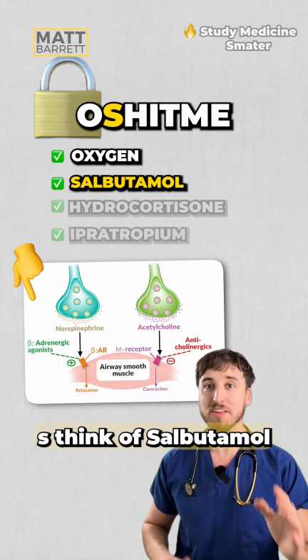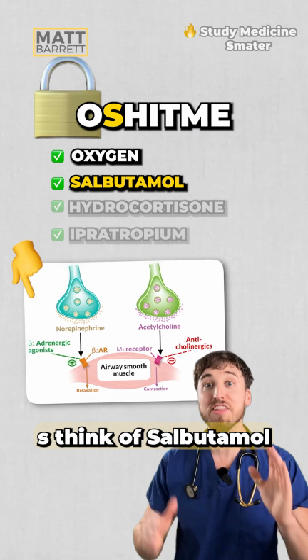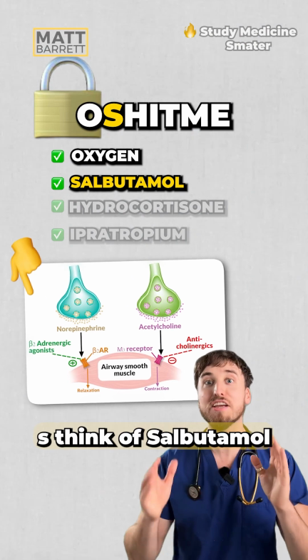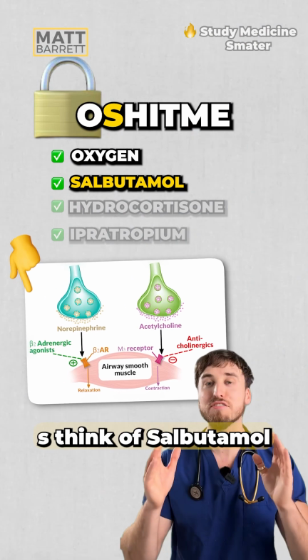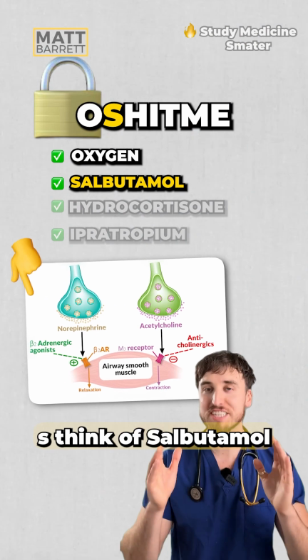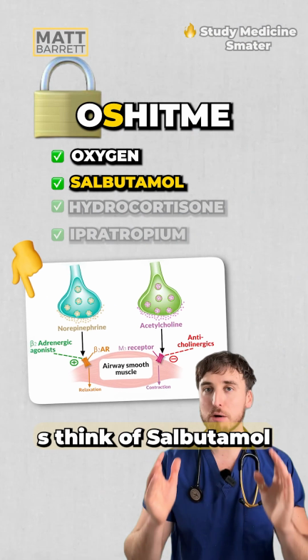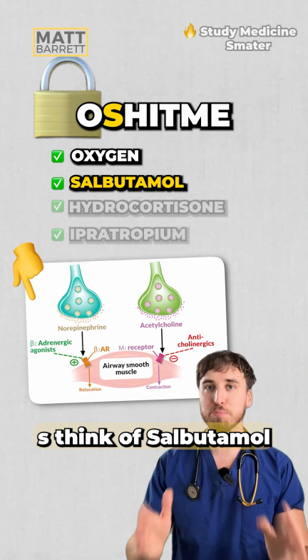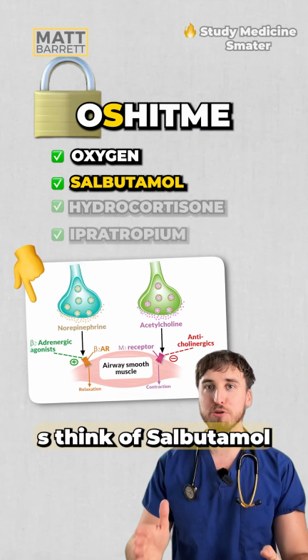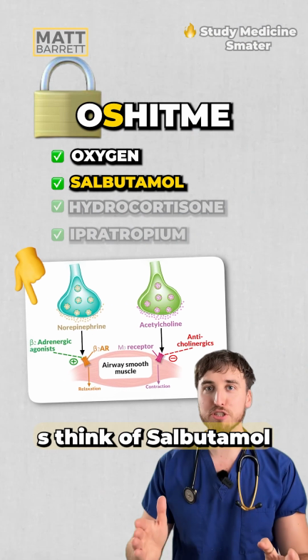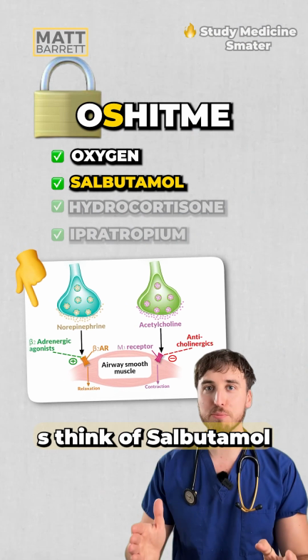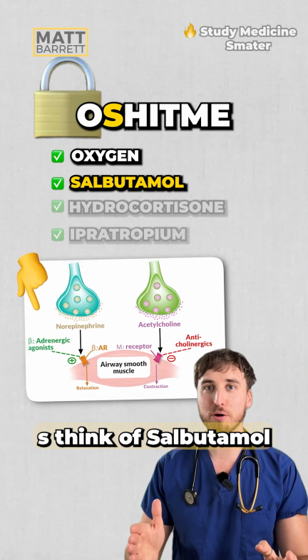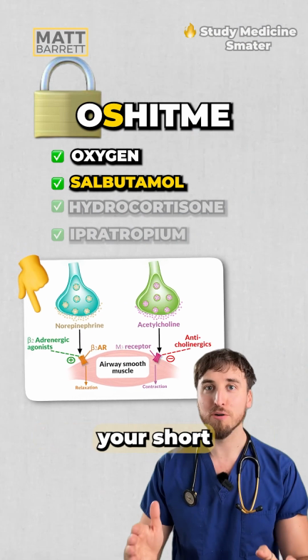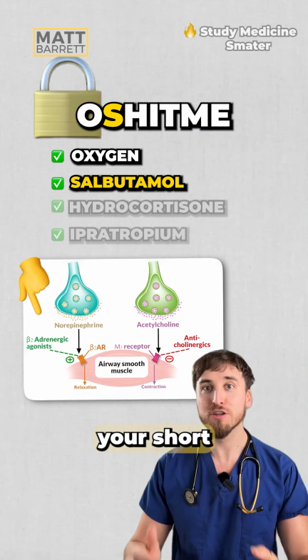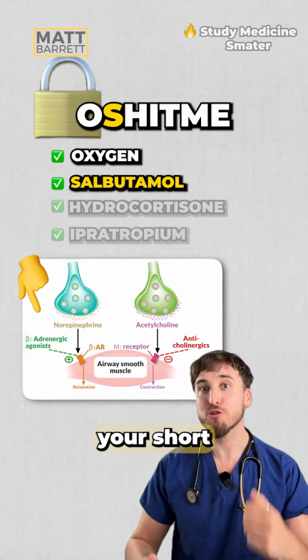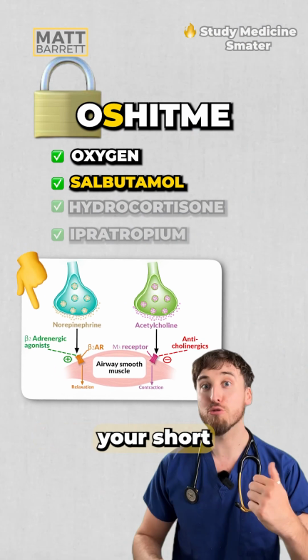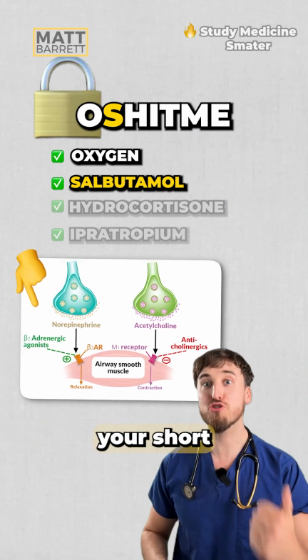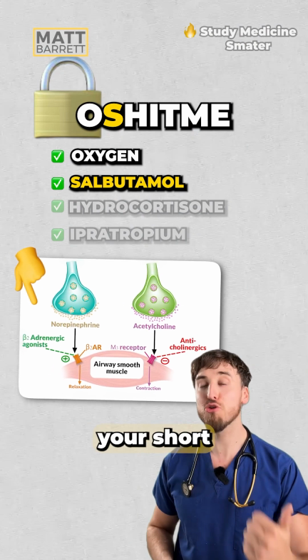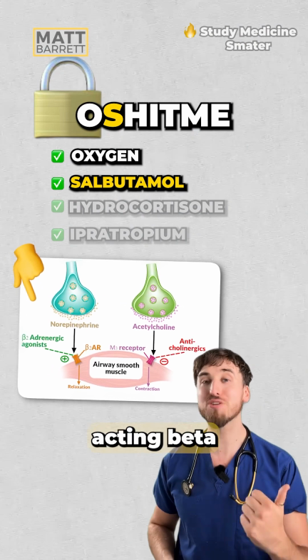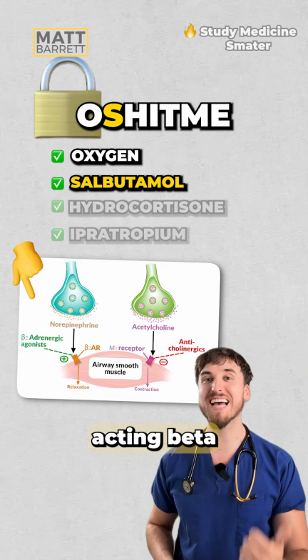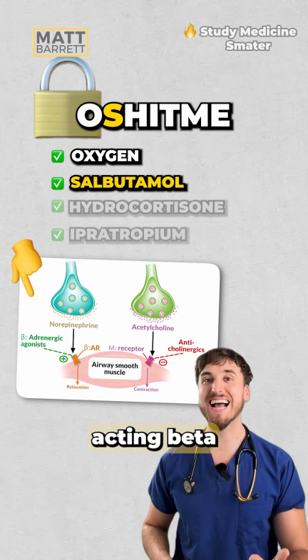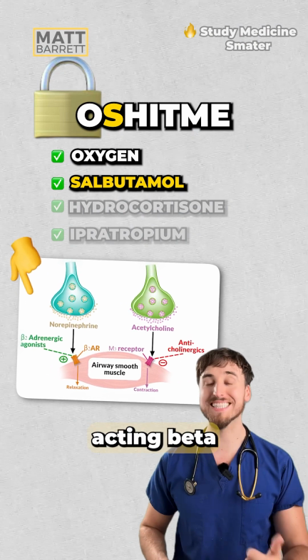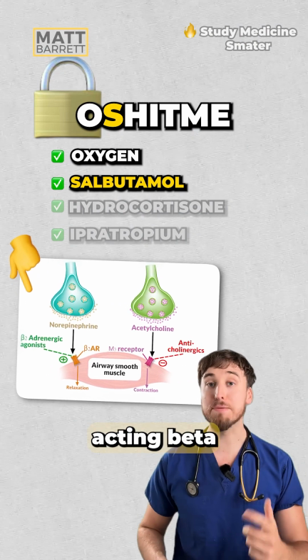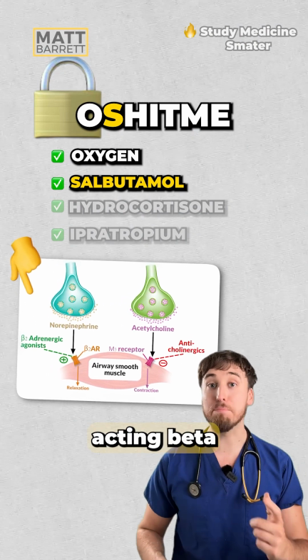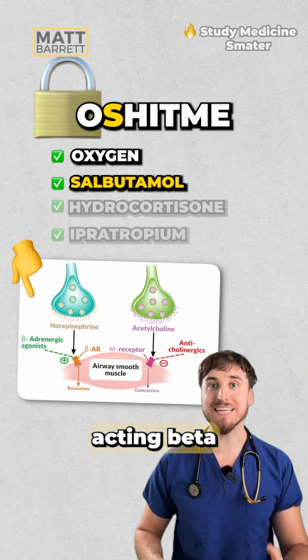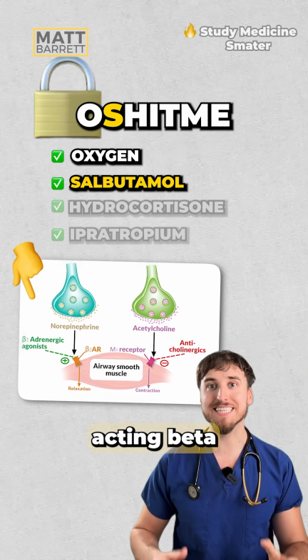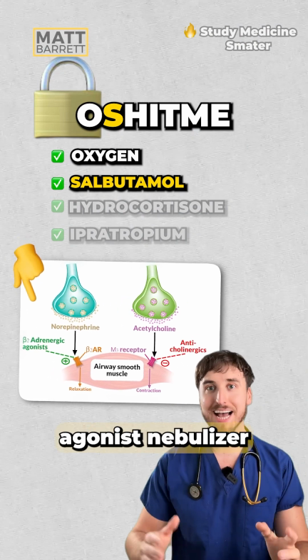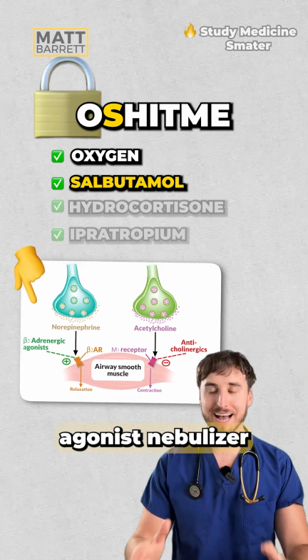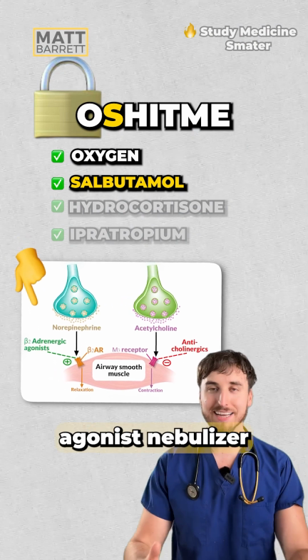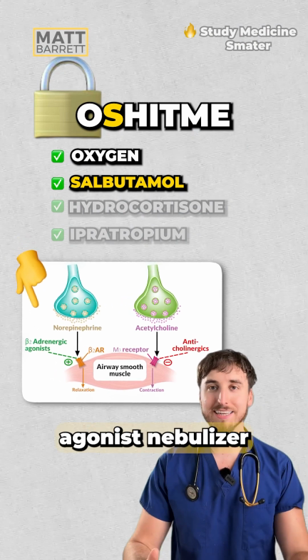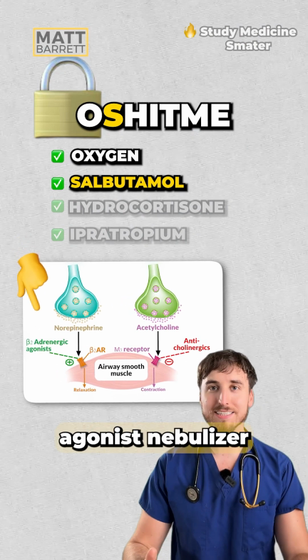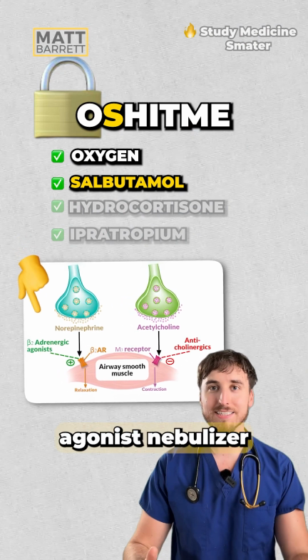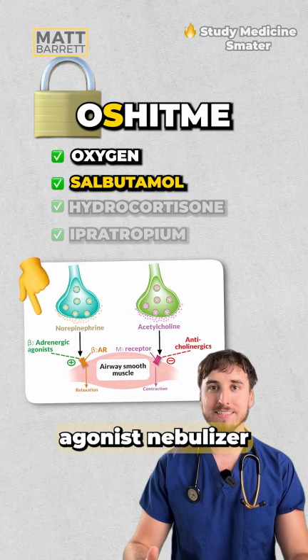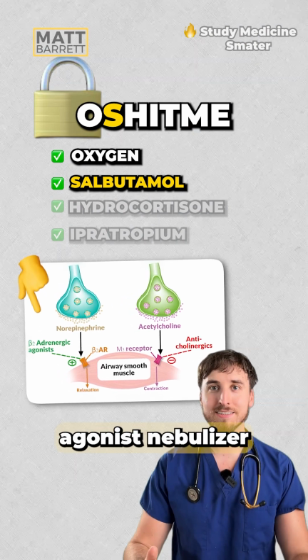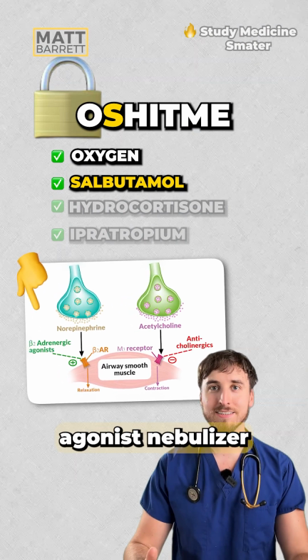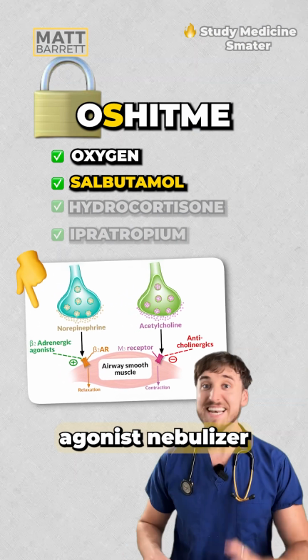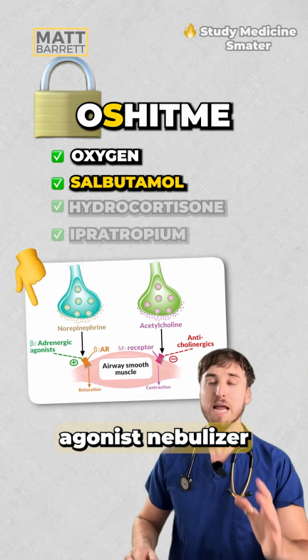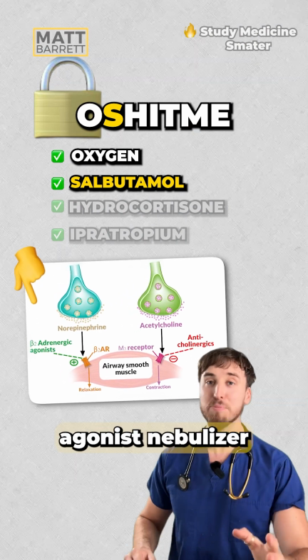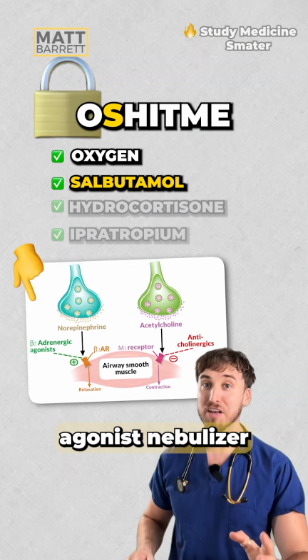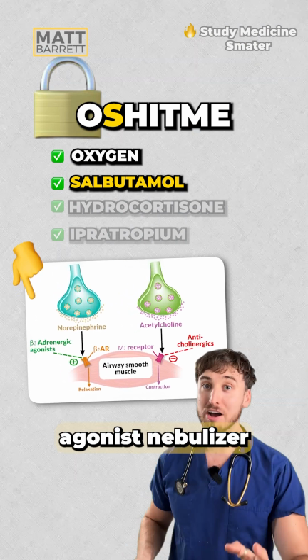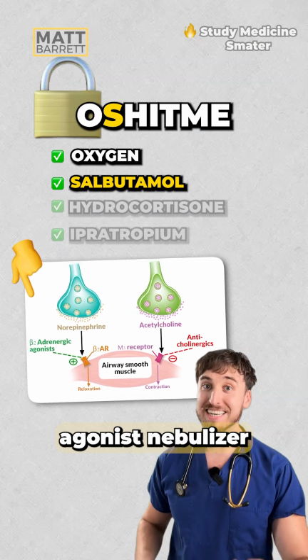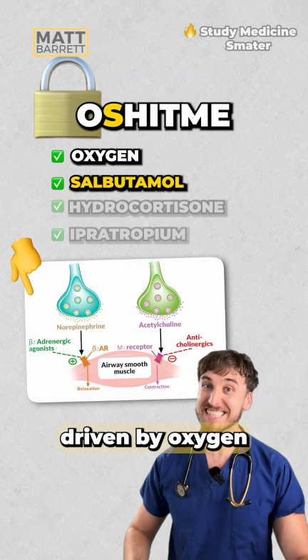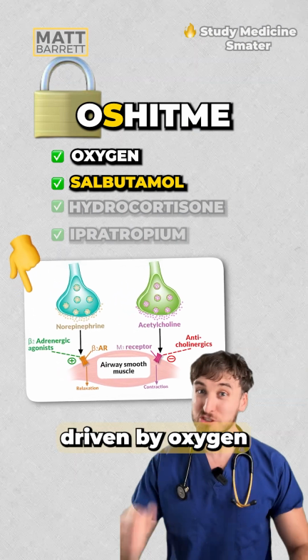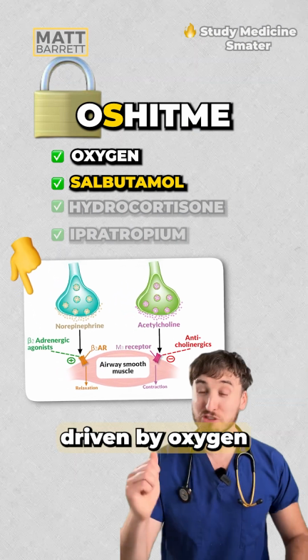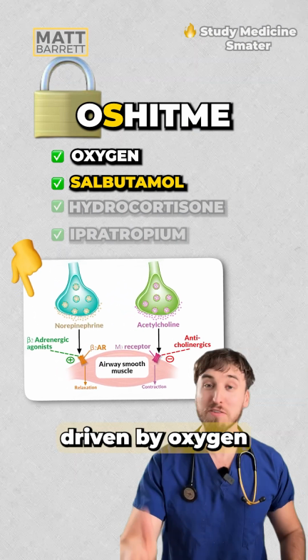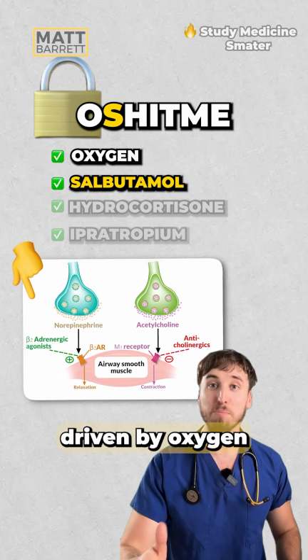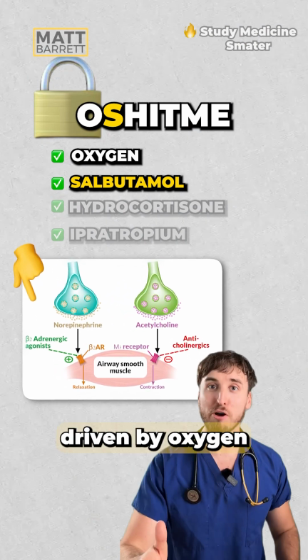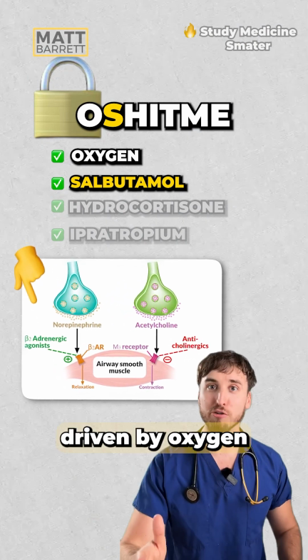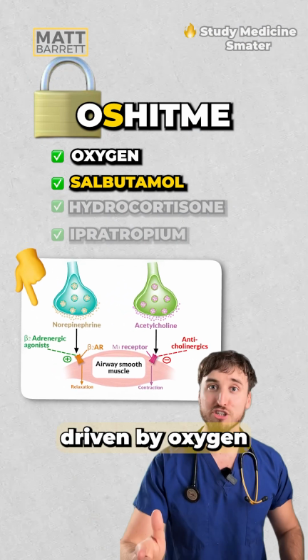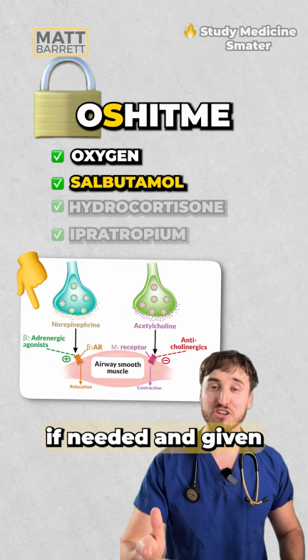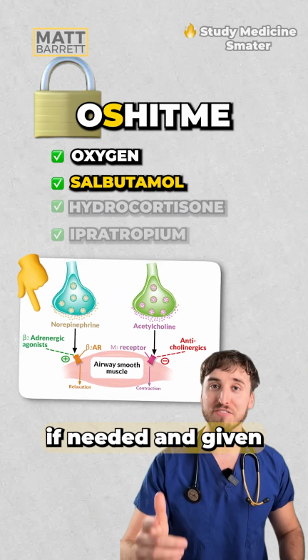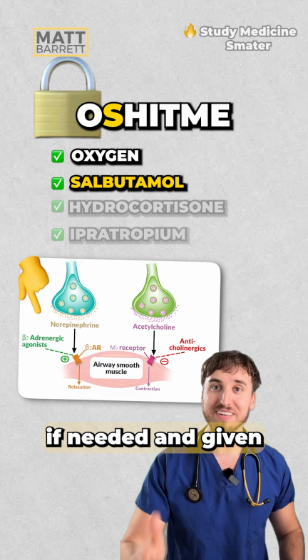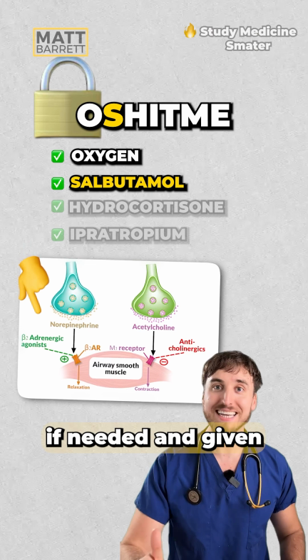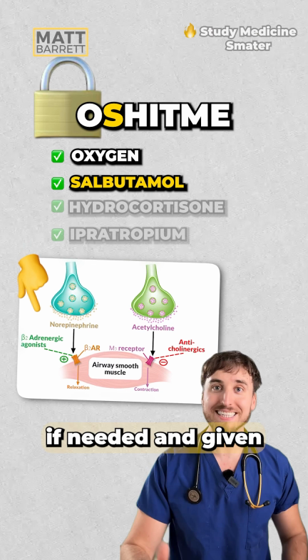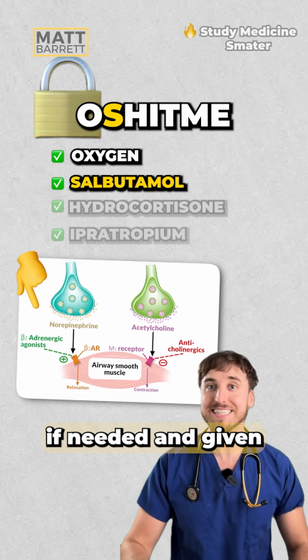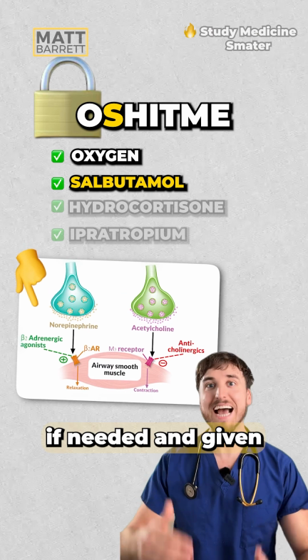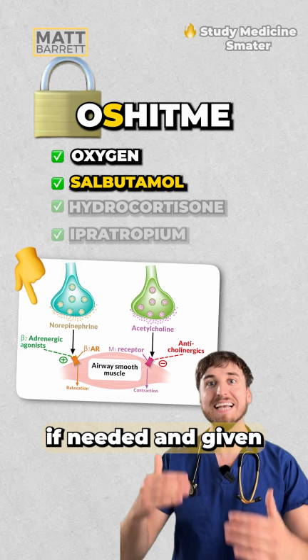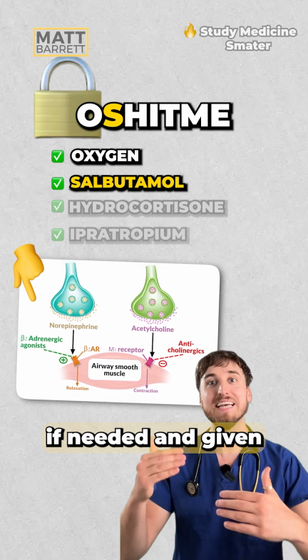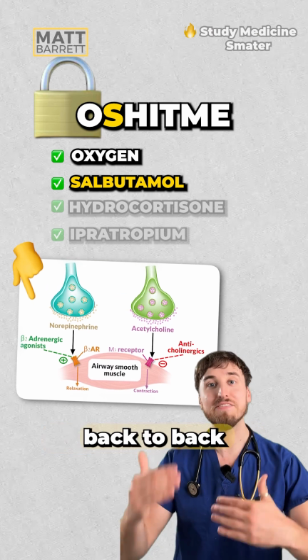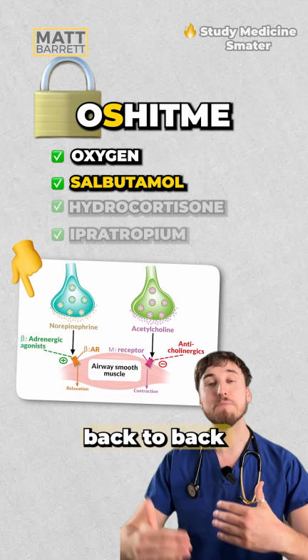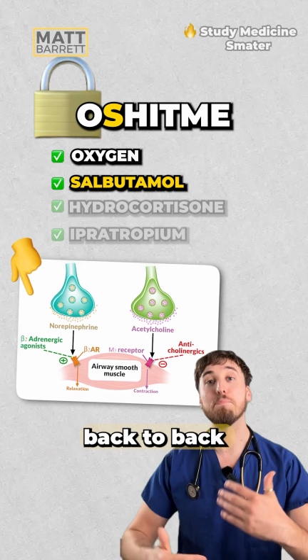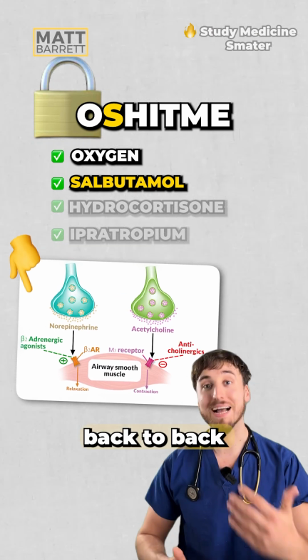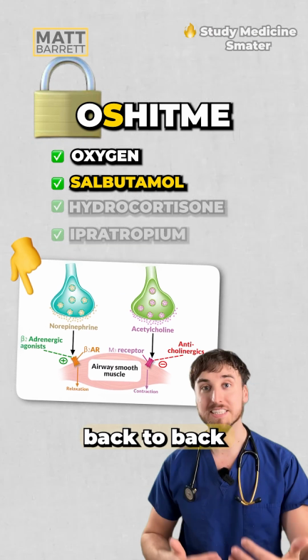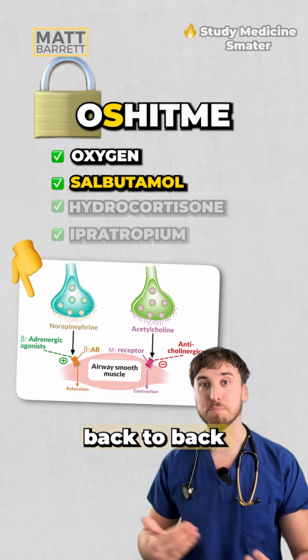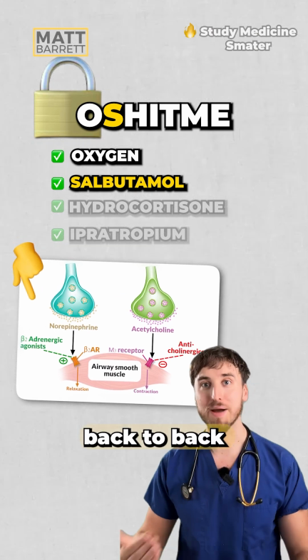S — think of salbutamol, your short-acting beta agonist. Nebulized, driven by oxygen if needed, and given back-to-back.